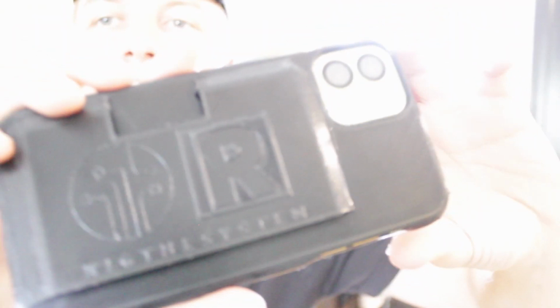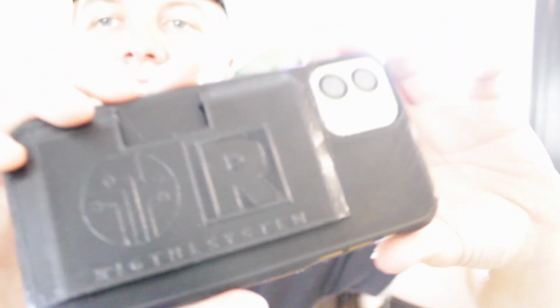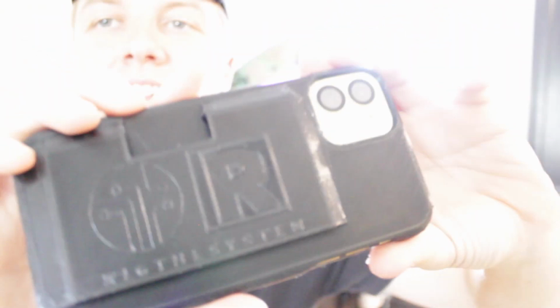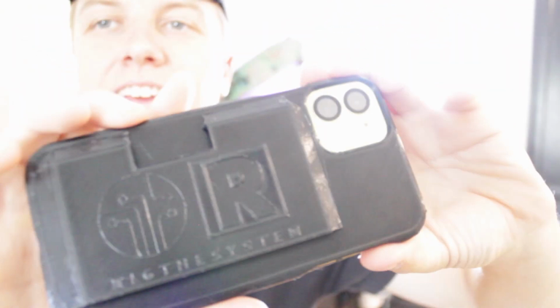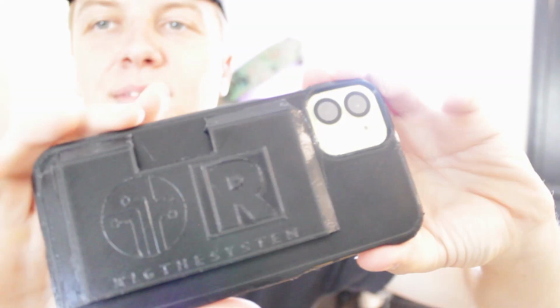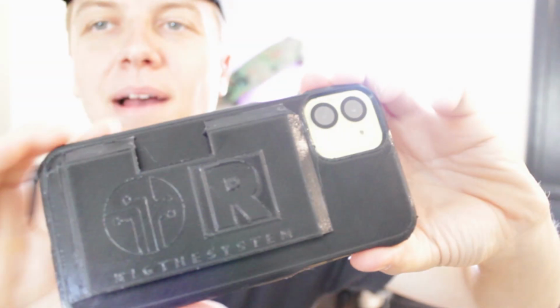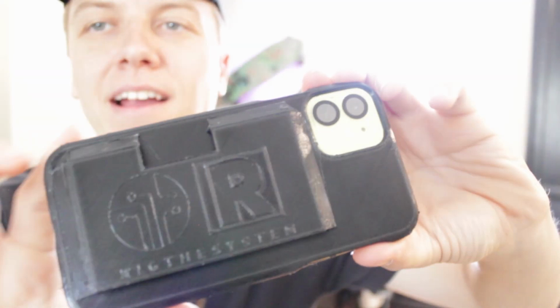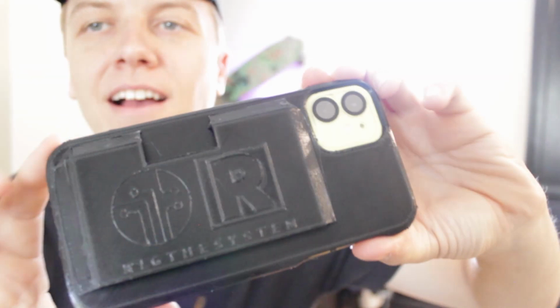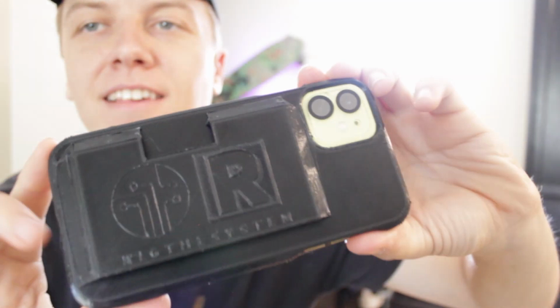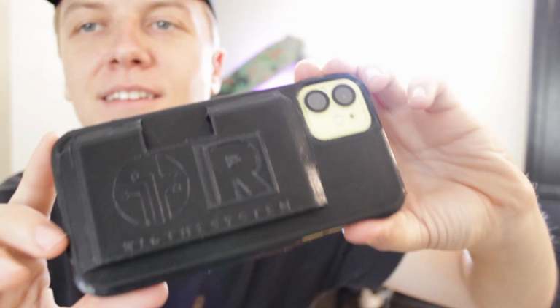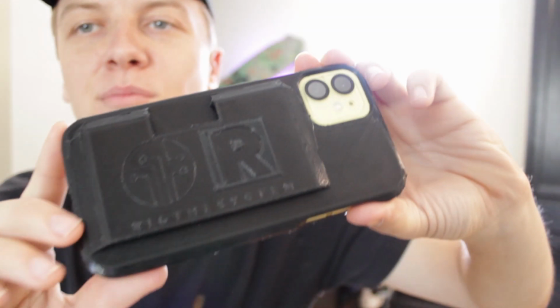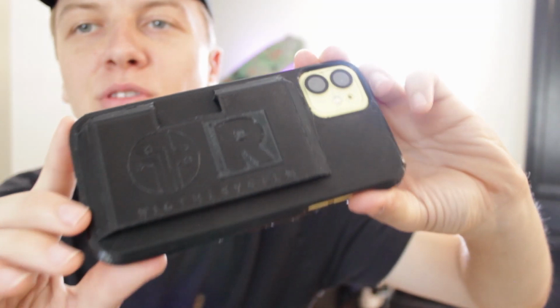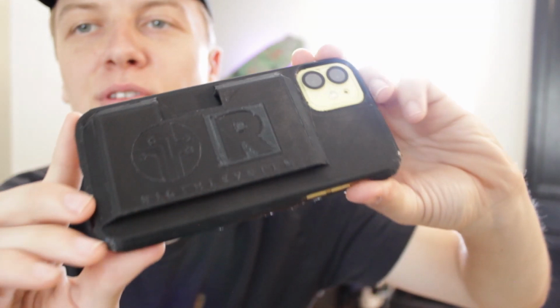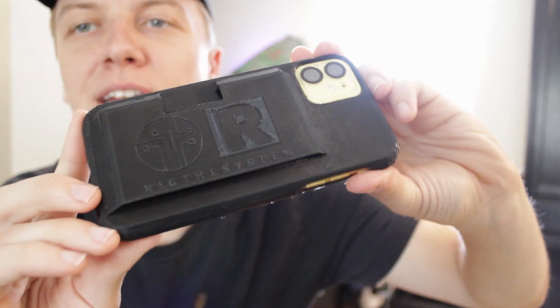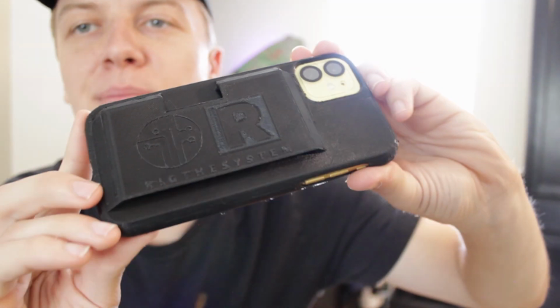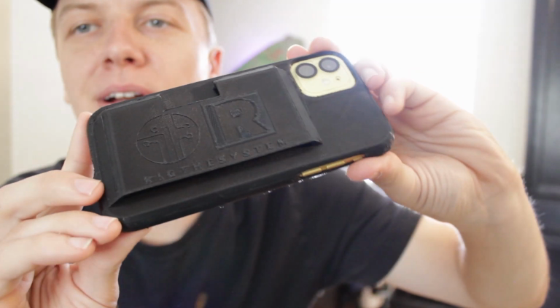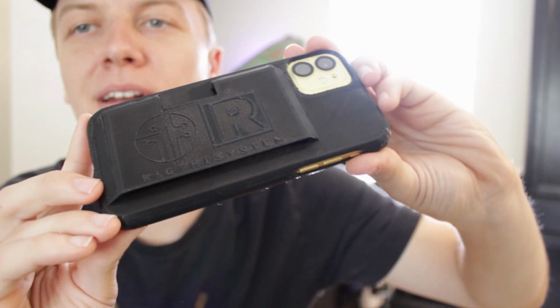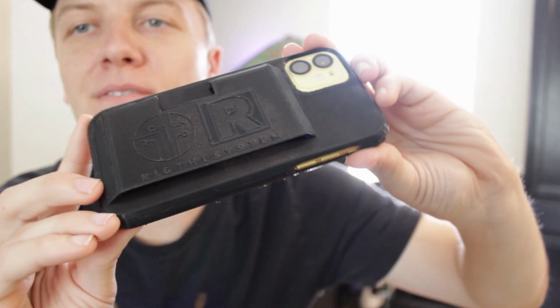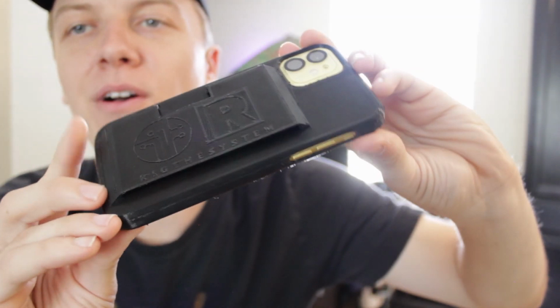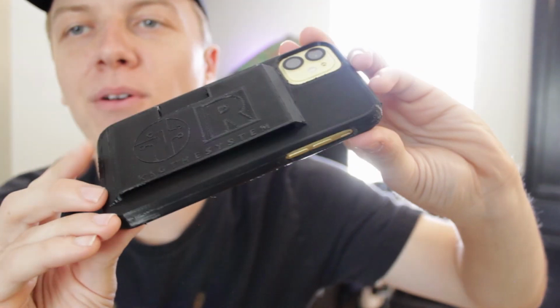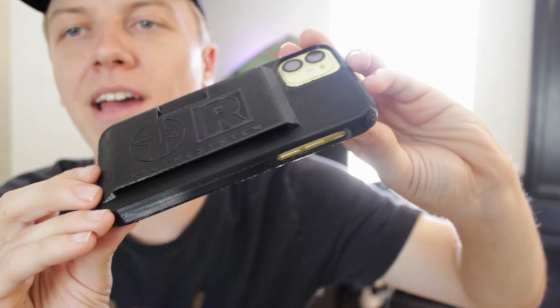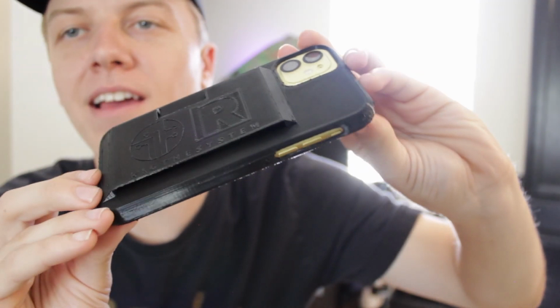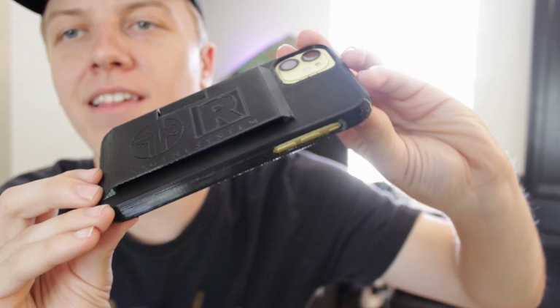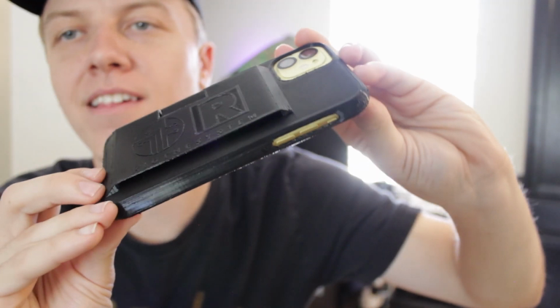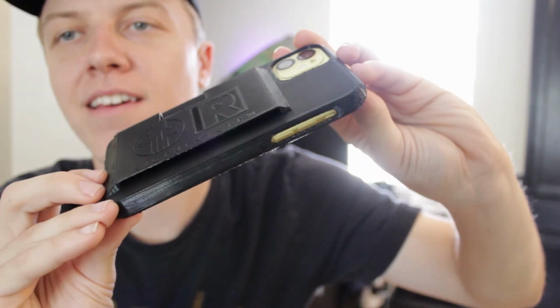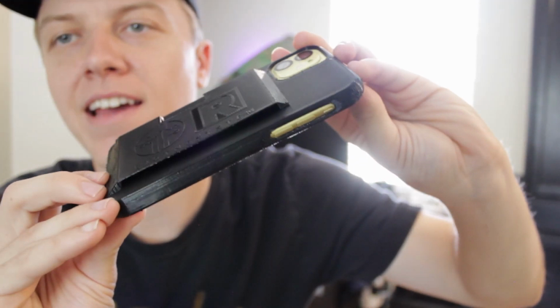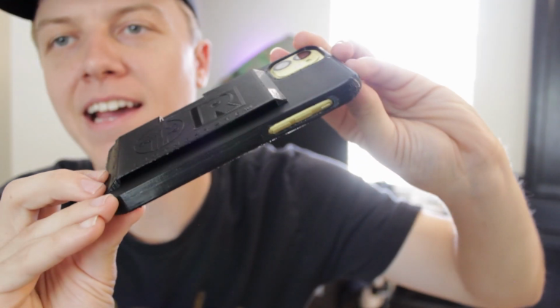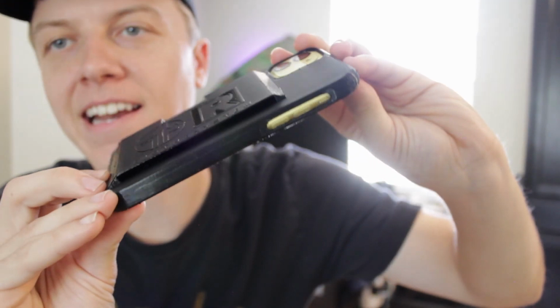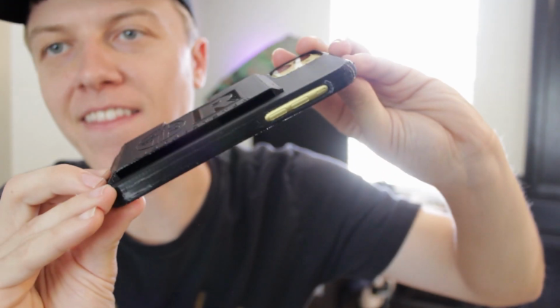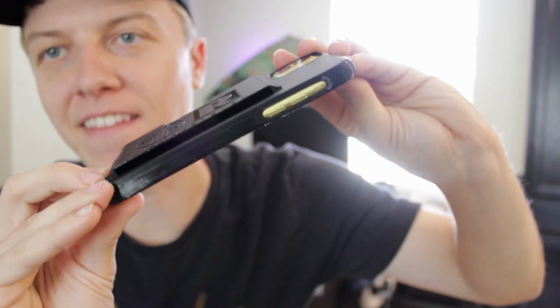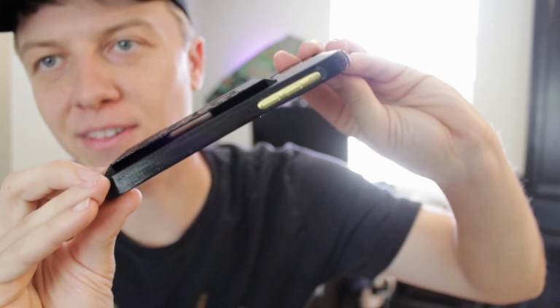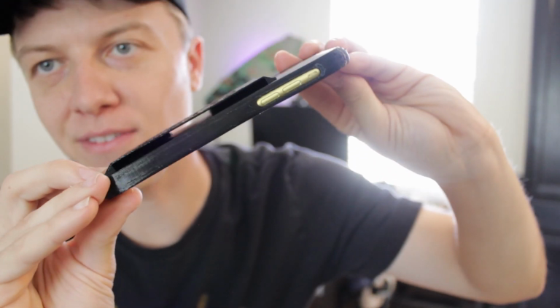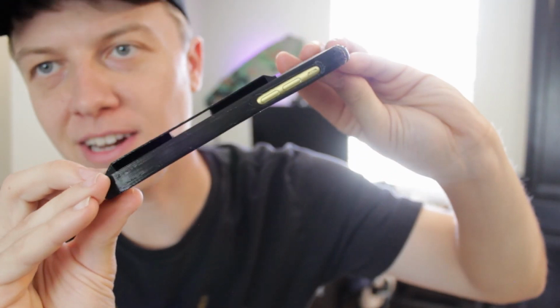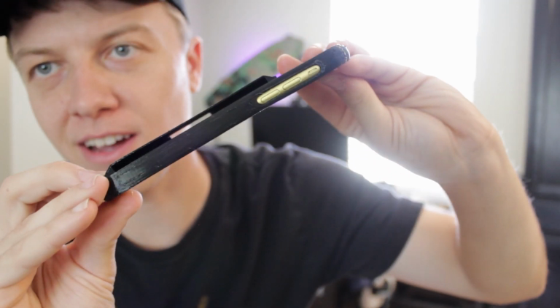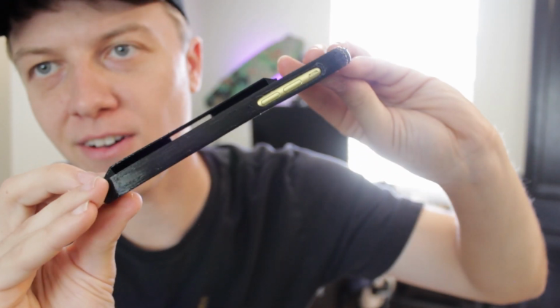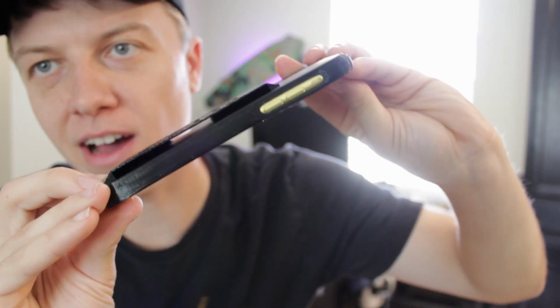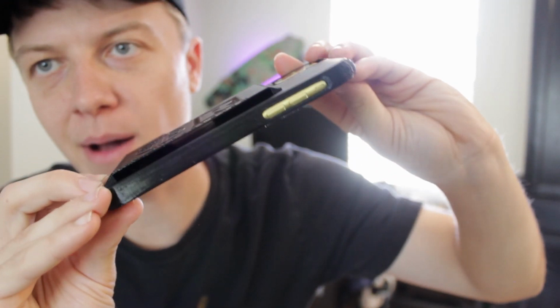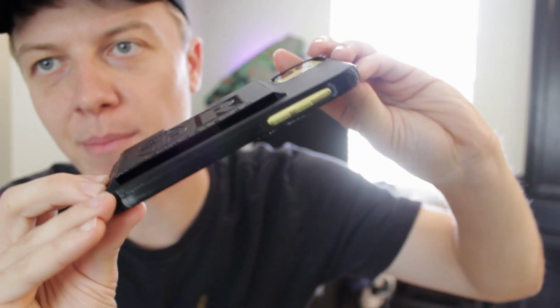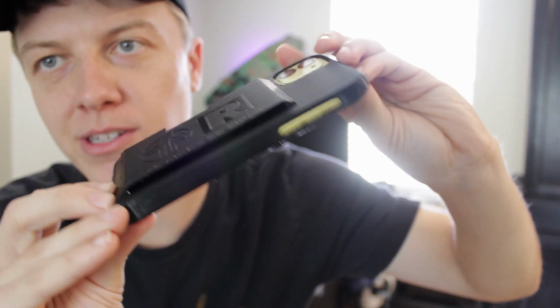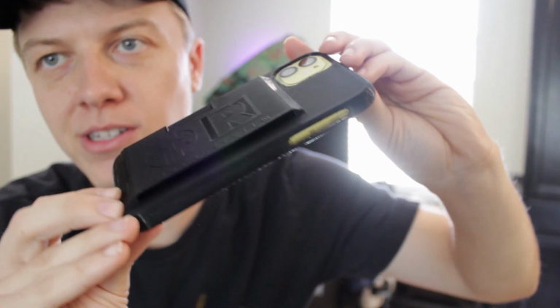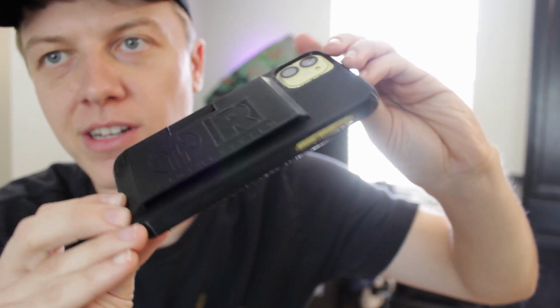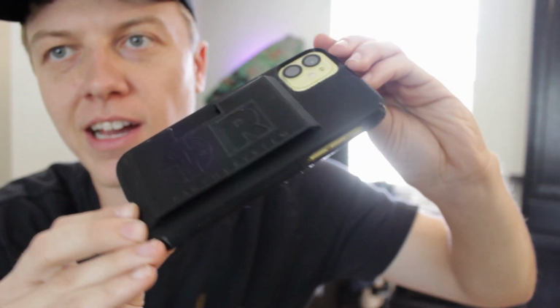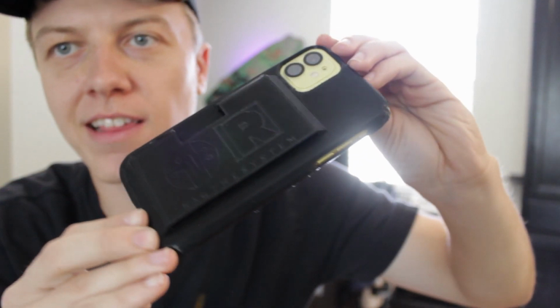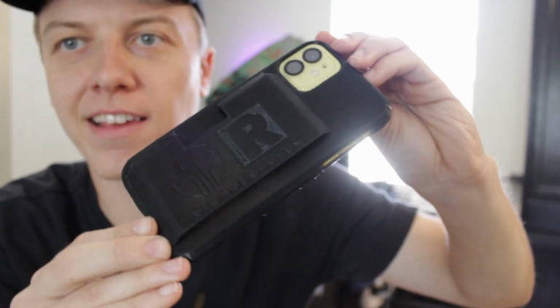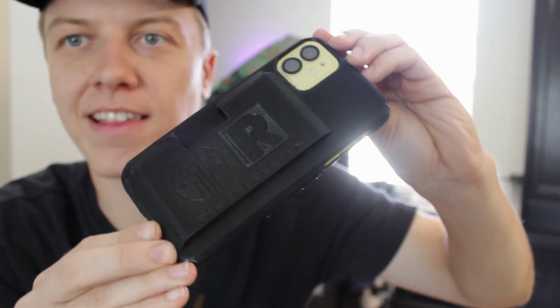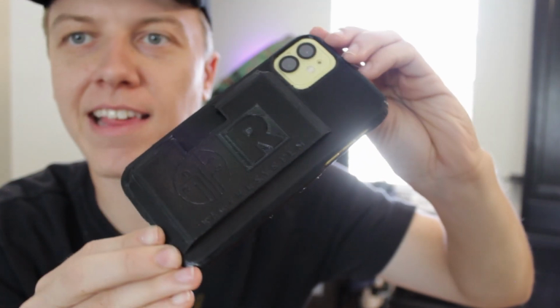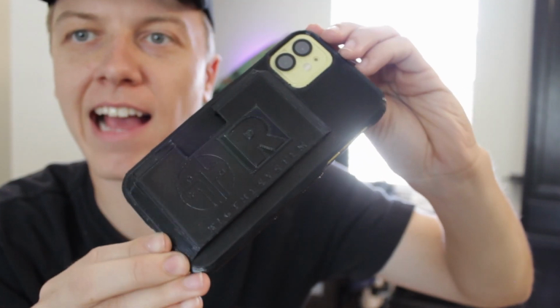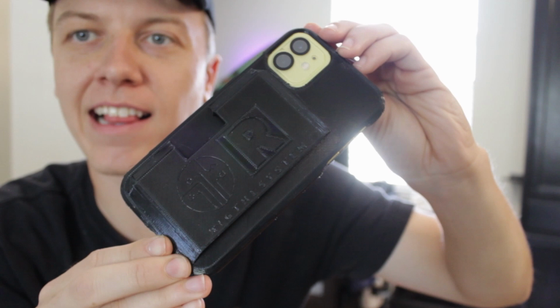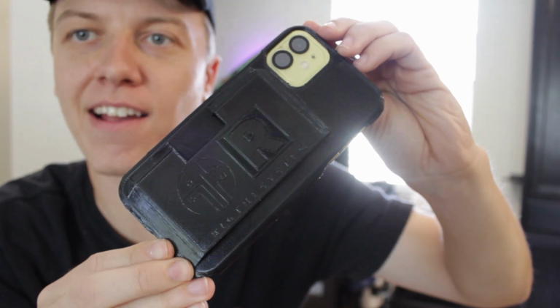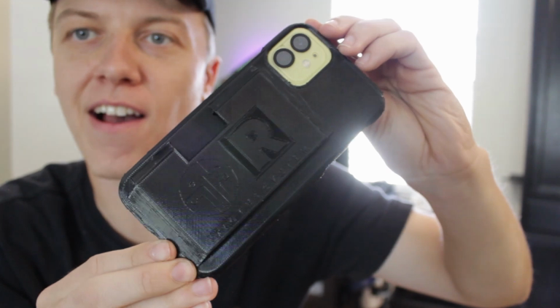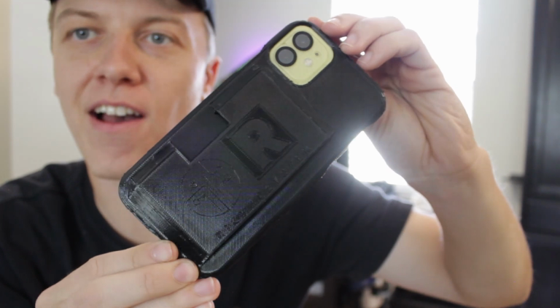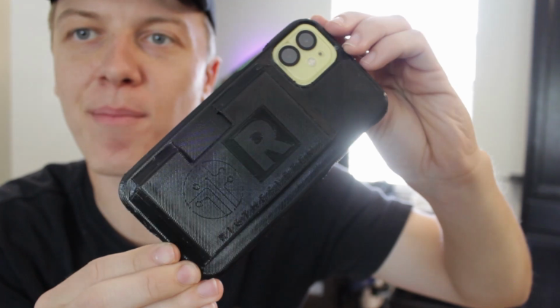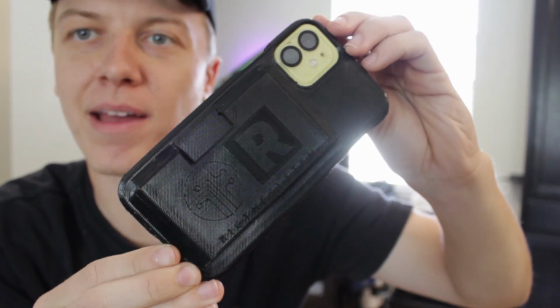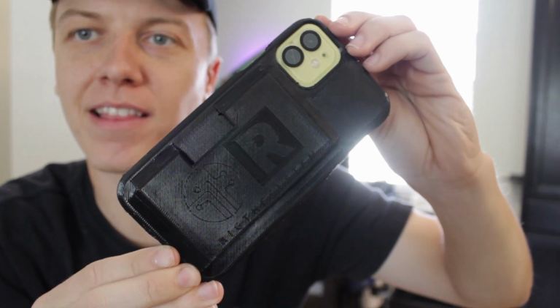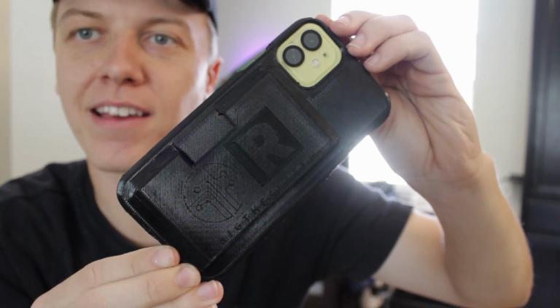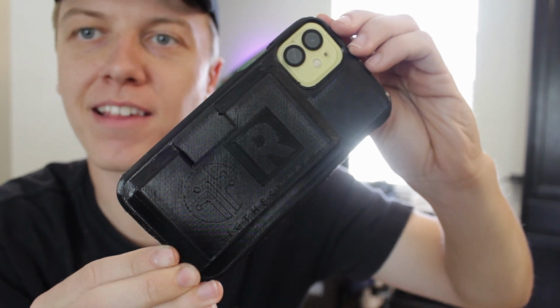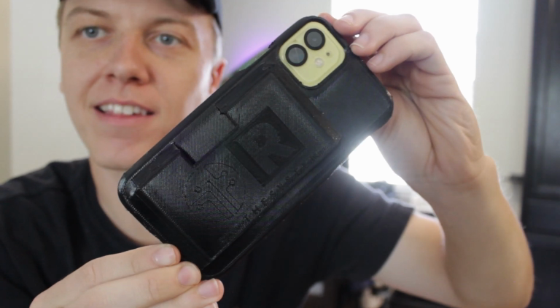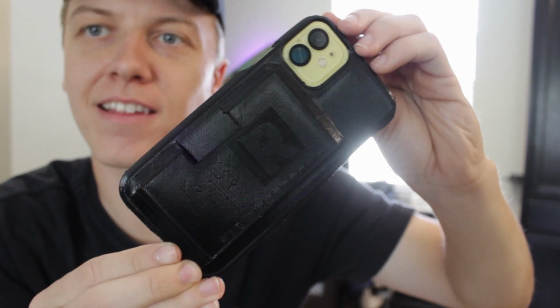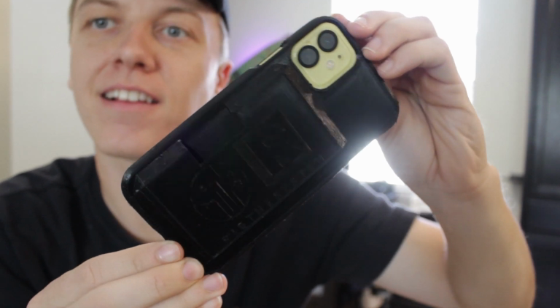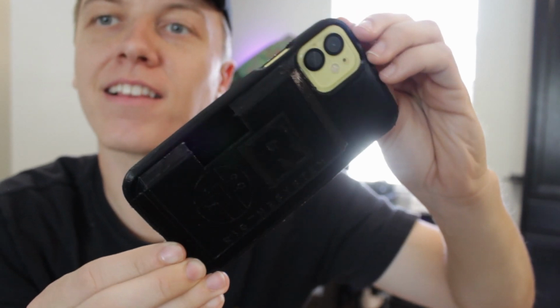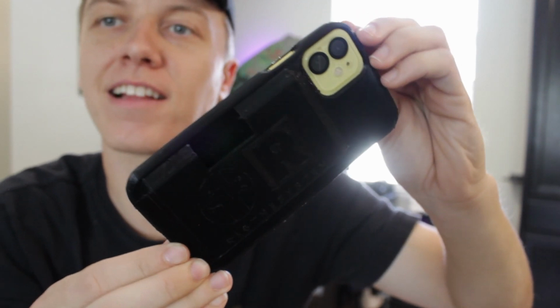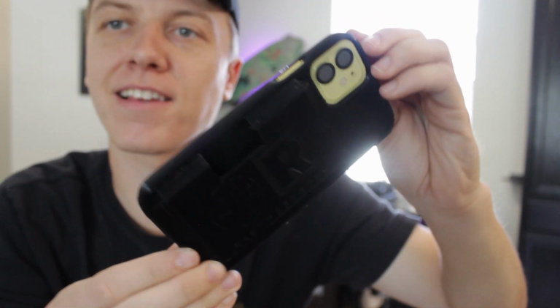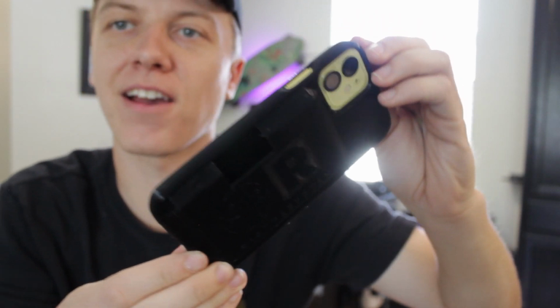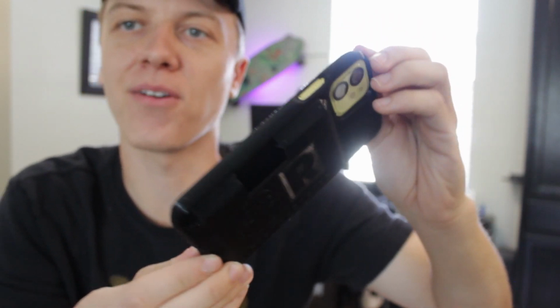This is my custom 3D printed phone case and in this video I'm going to show you guys exactly how I made this. Let's go.